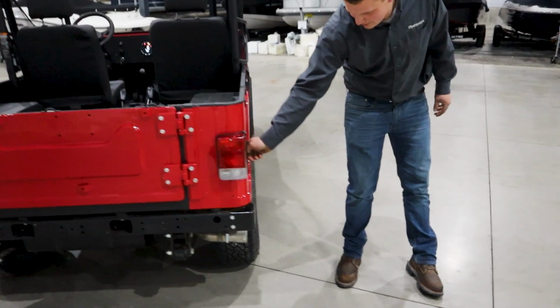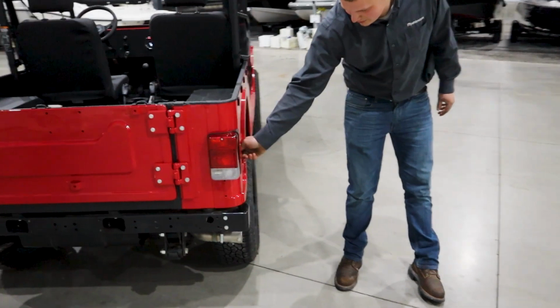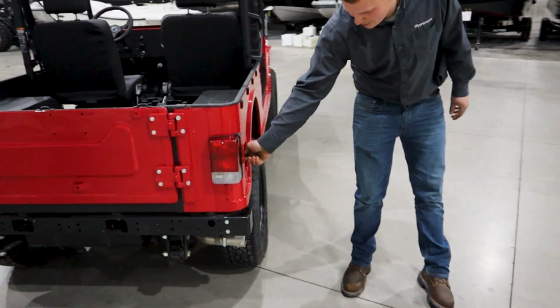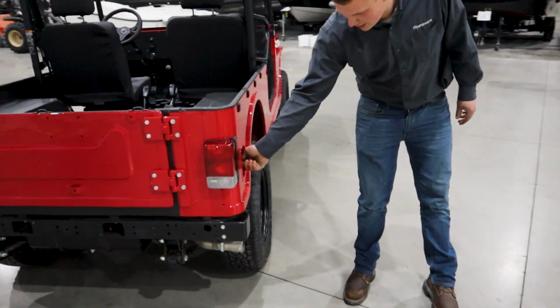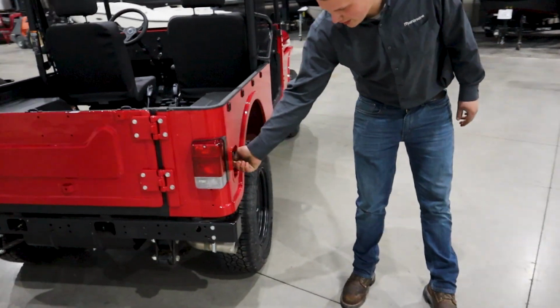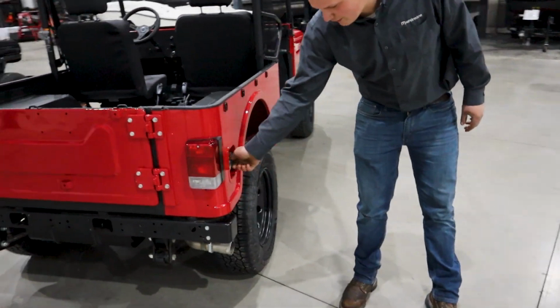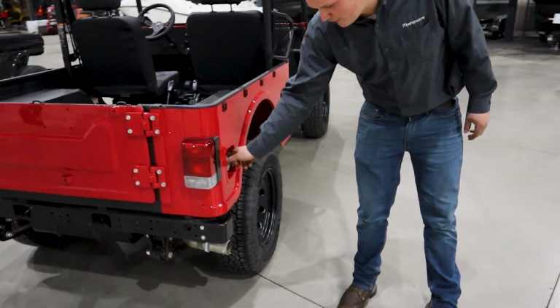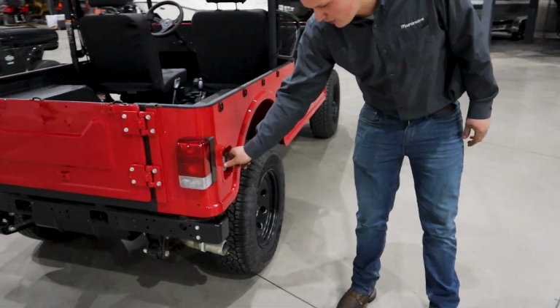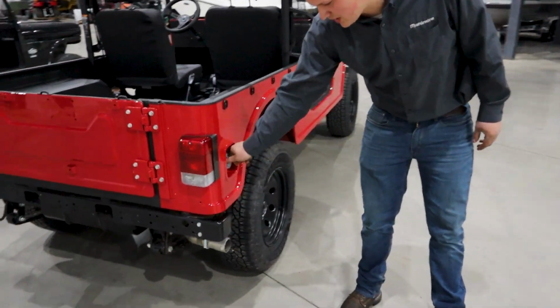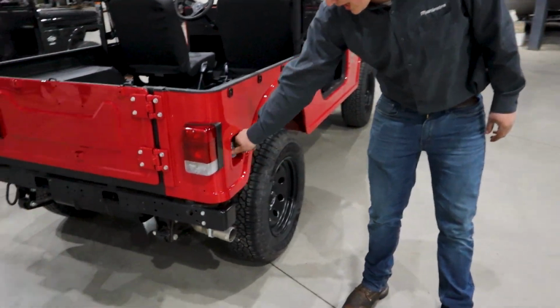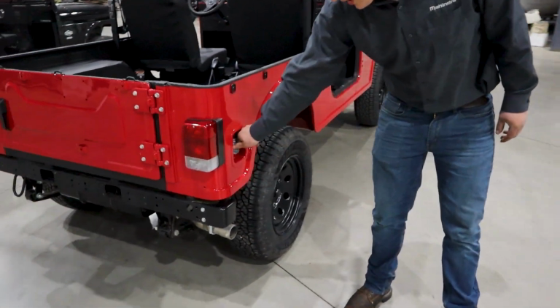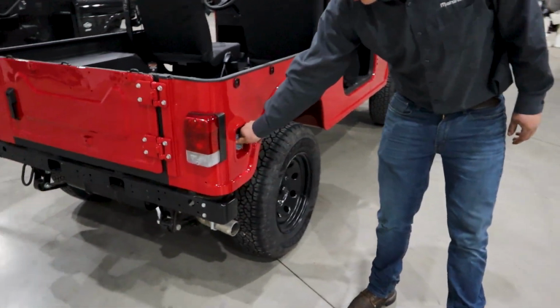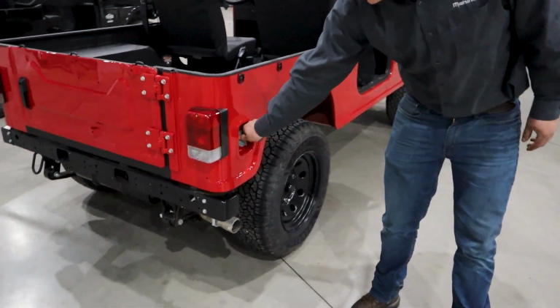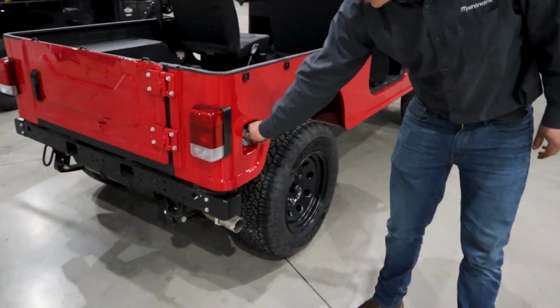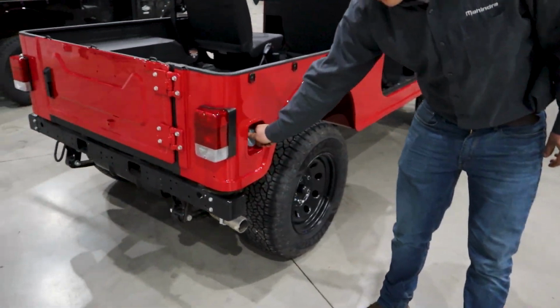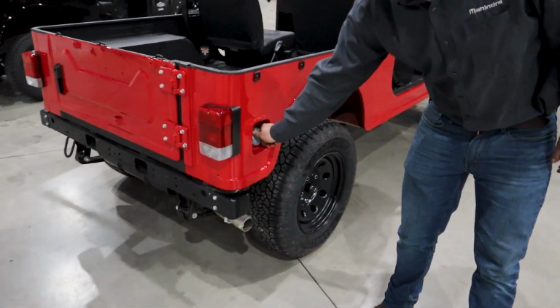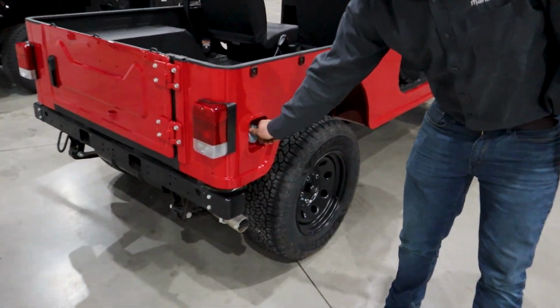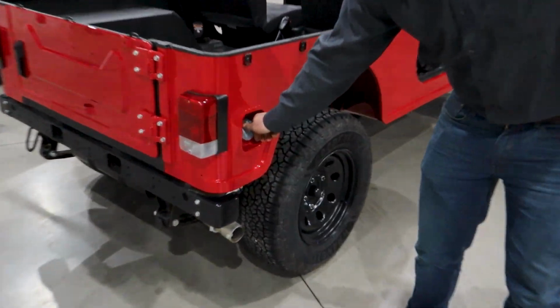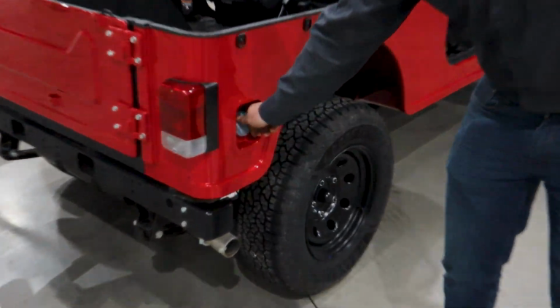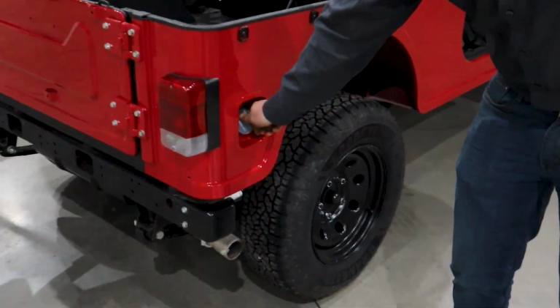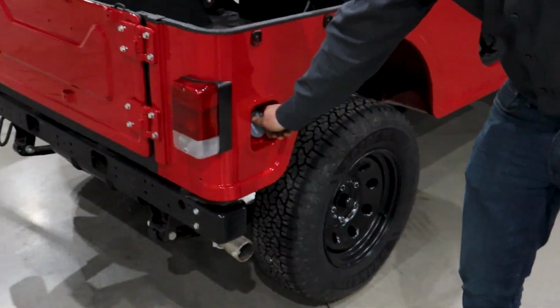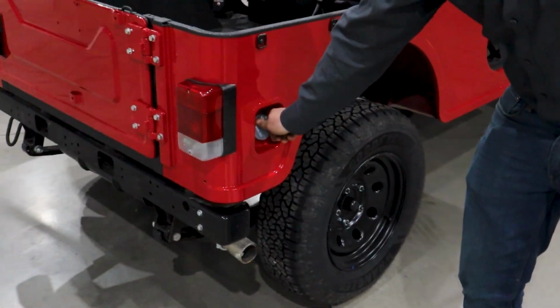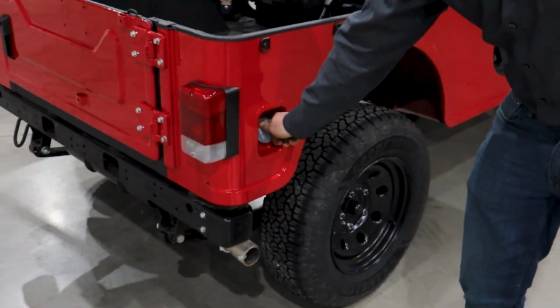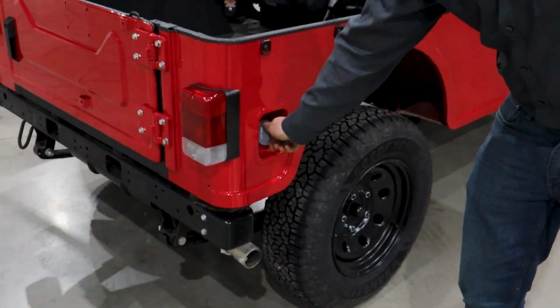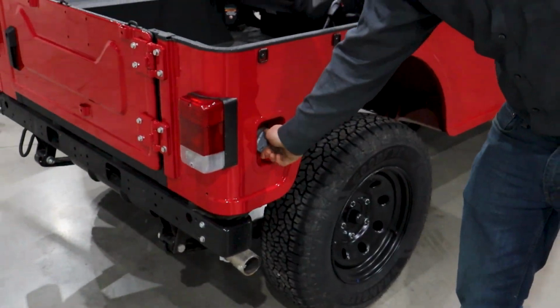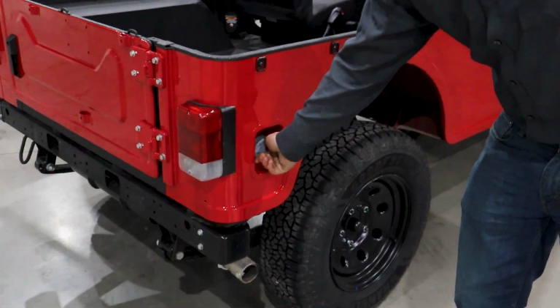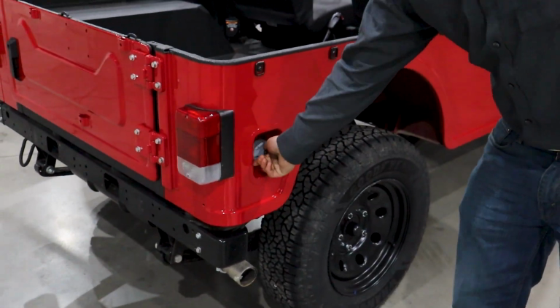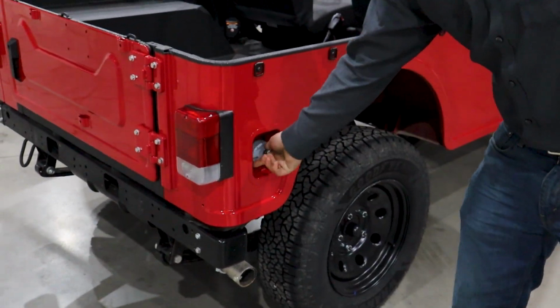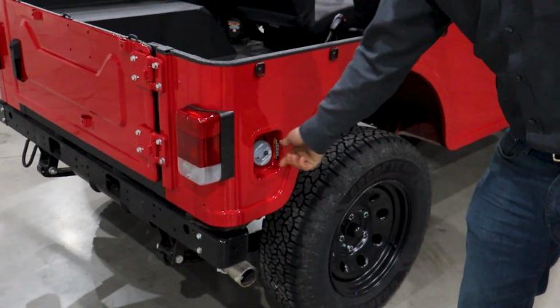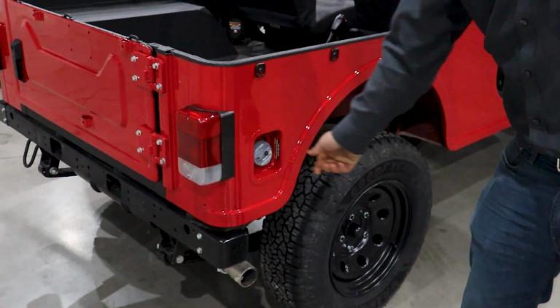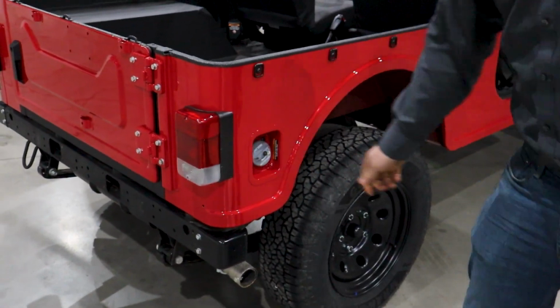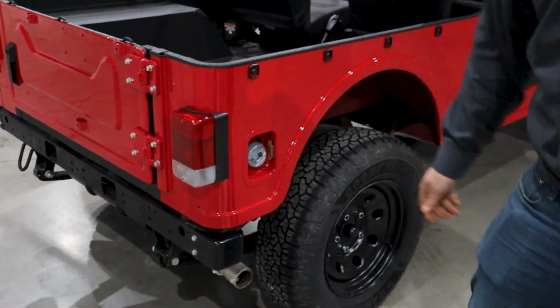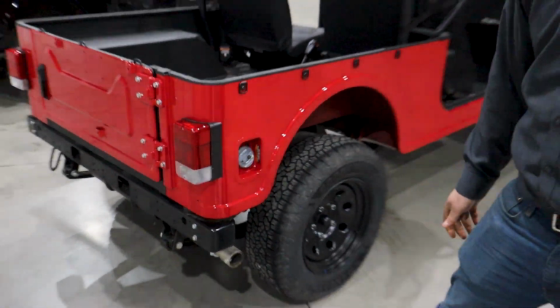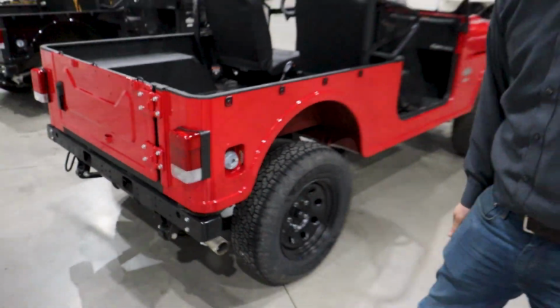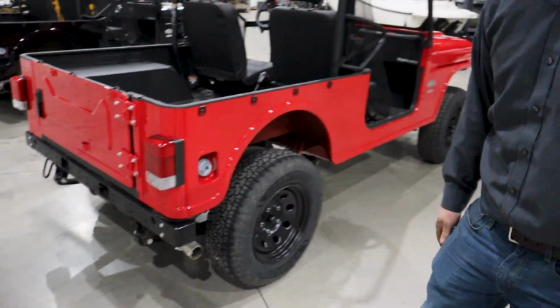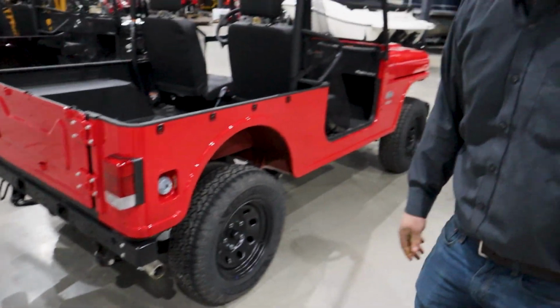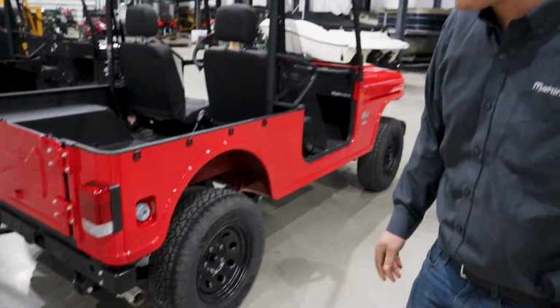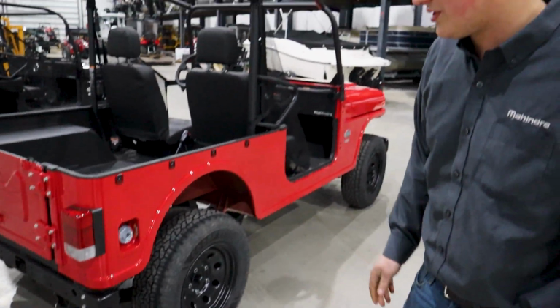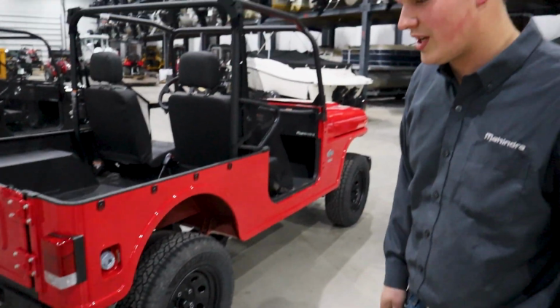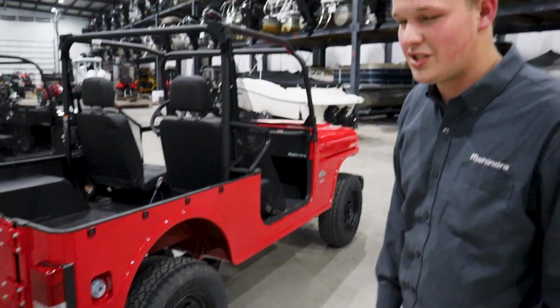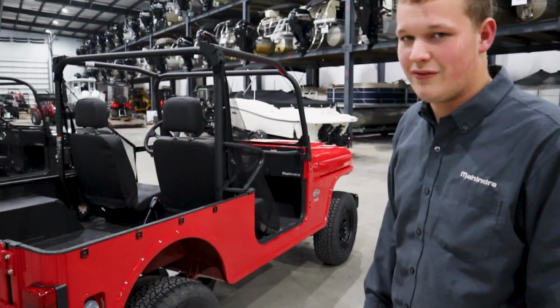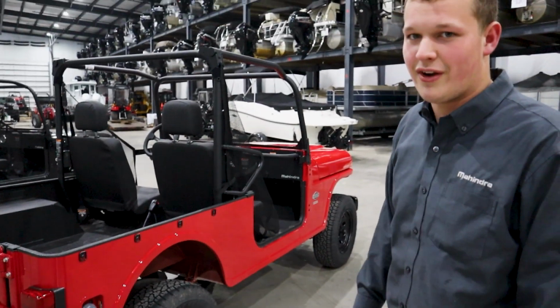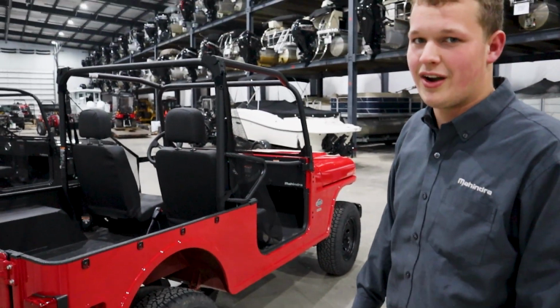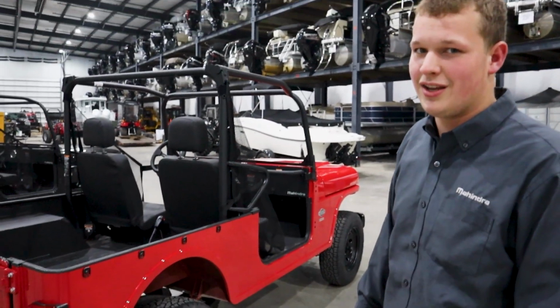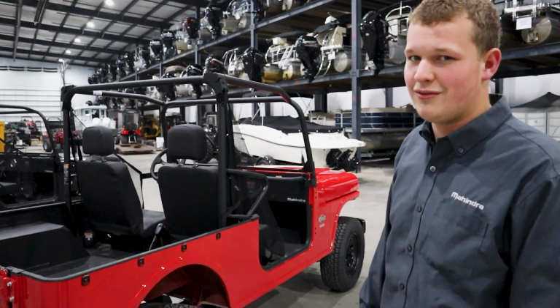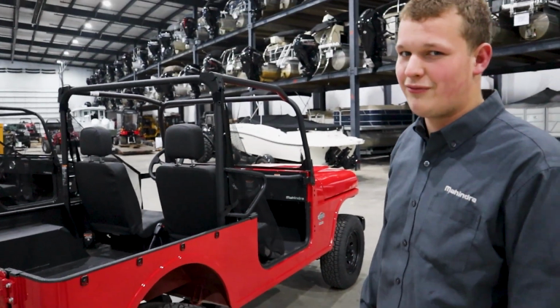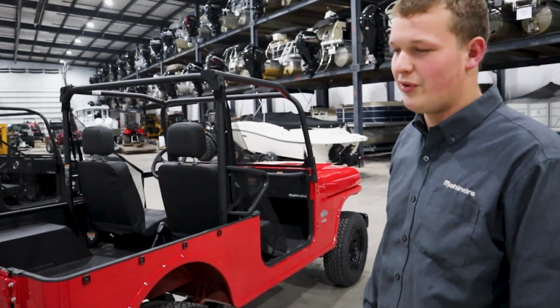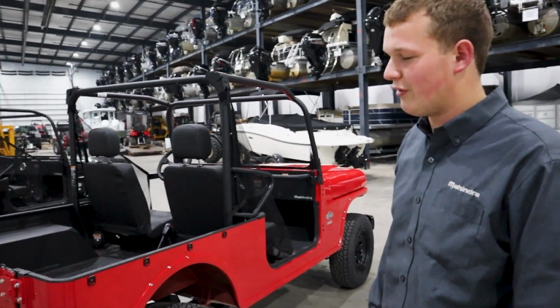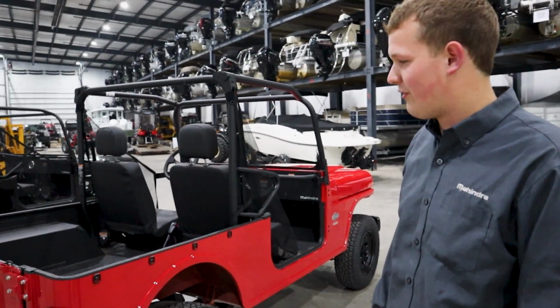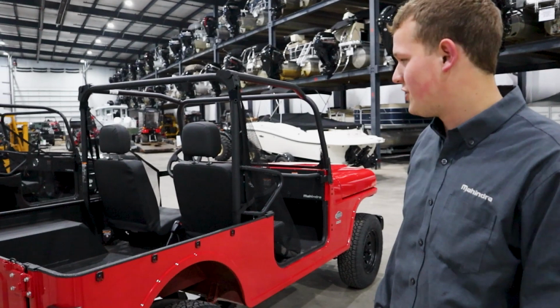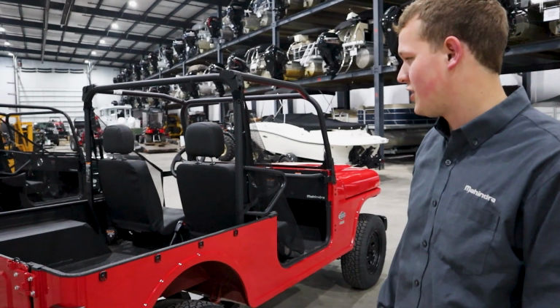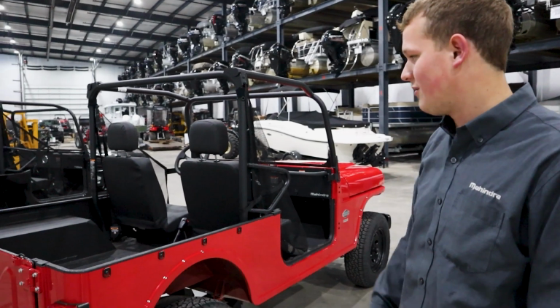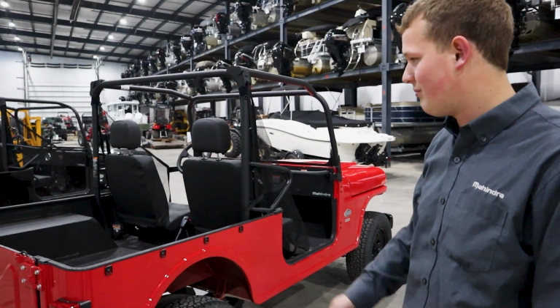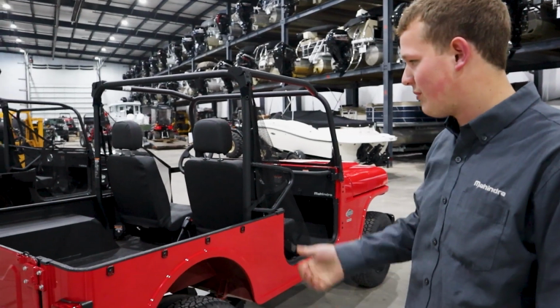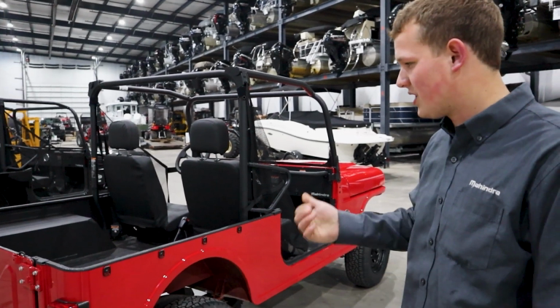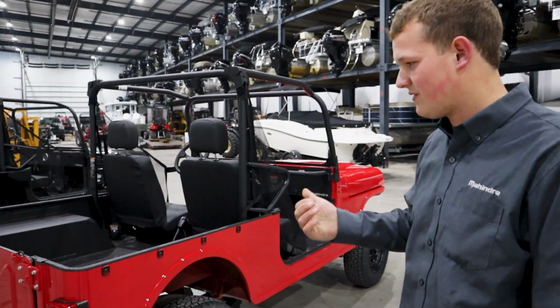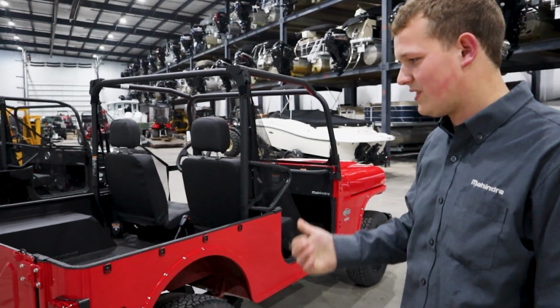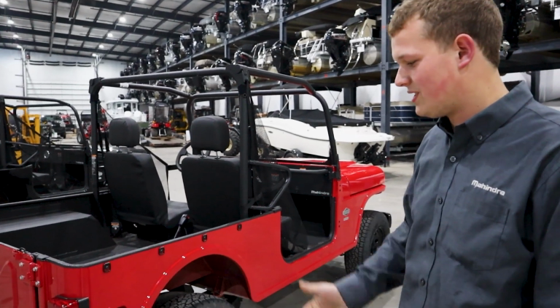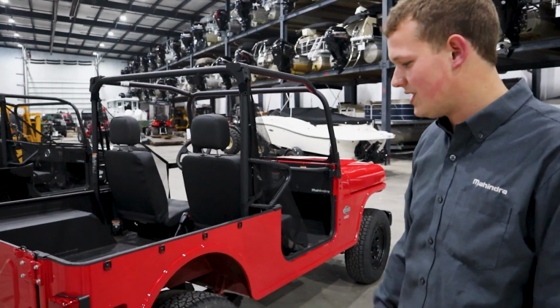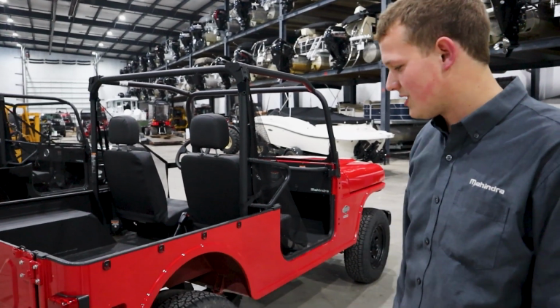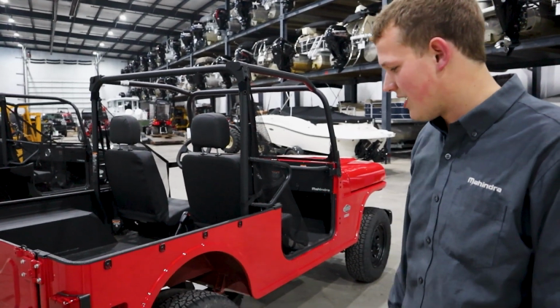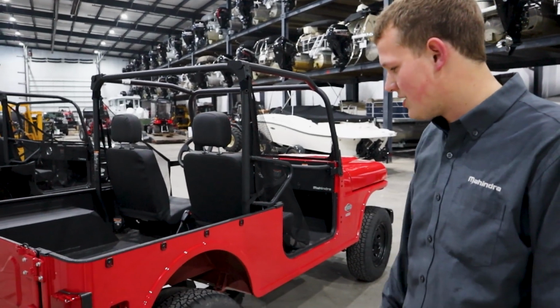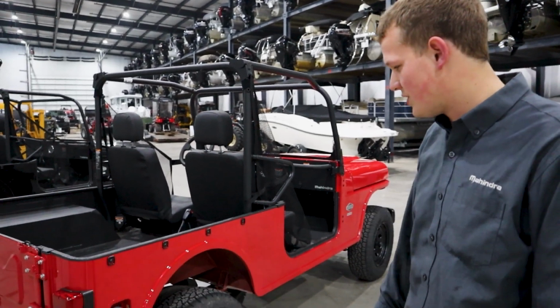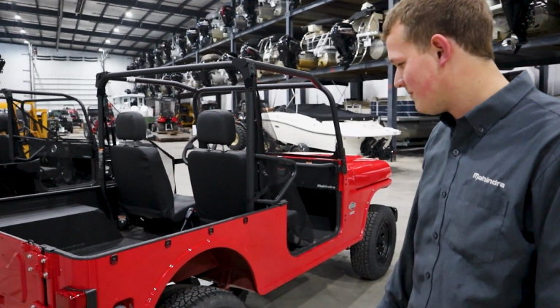The fuel tank holds 12 gallons of diesel and the Roxor is actually very fuel efficient because of its diesel engine.